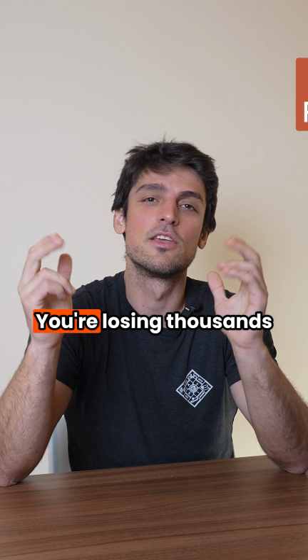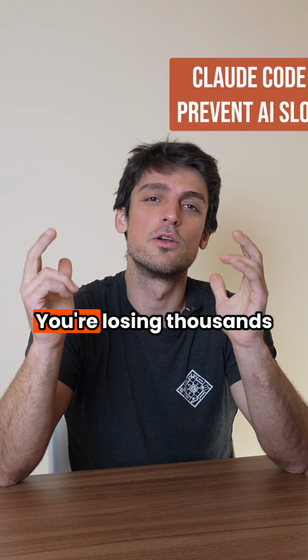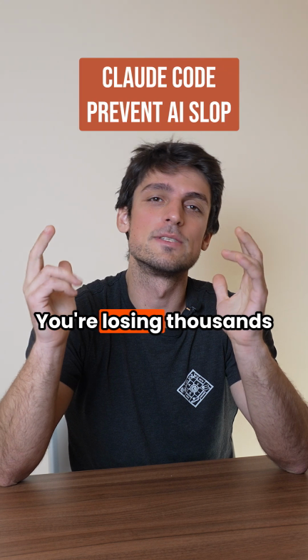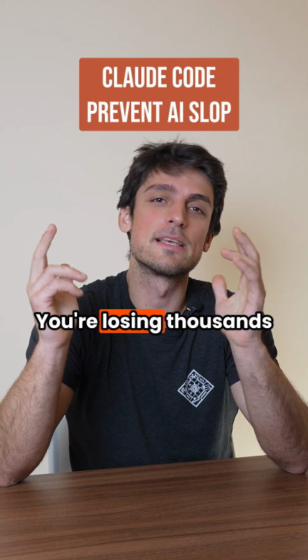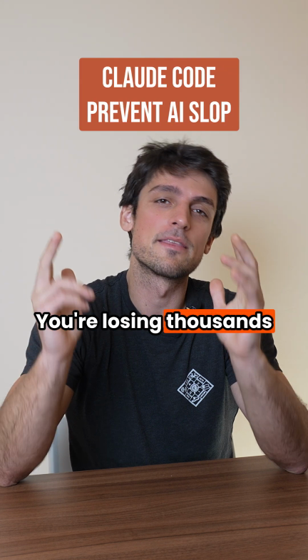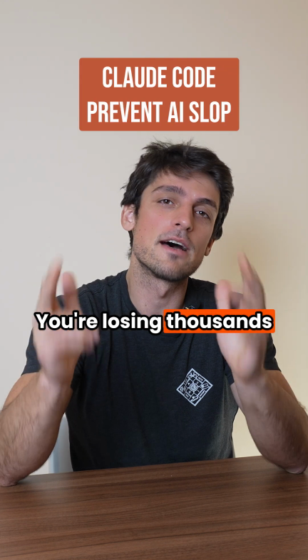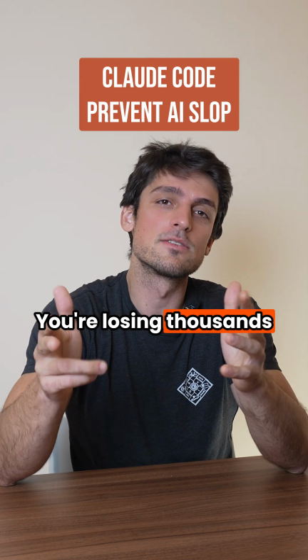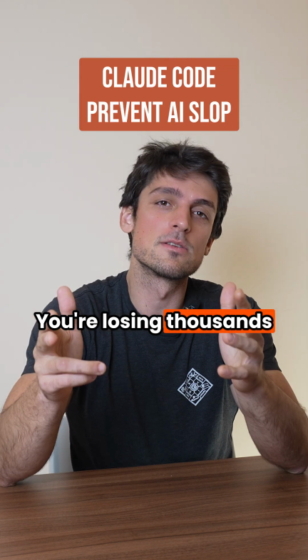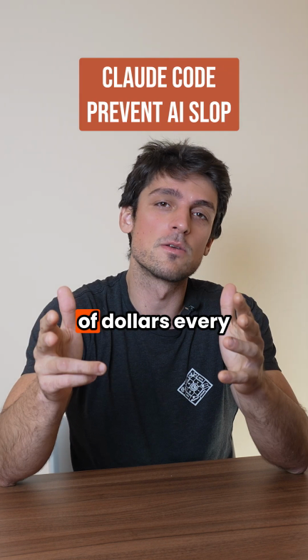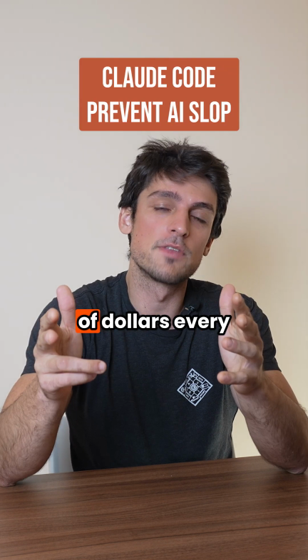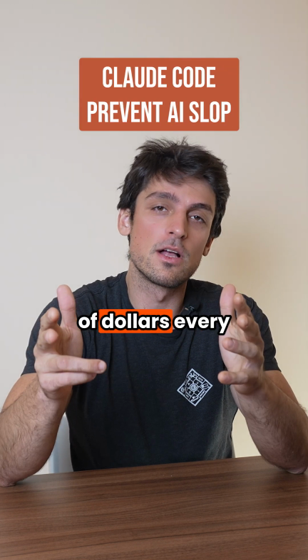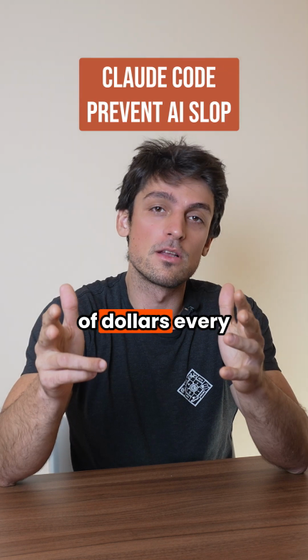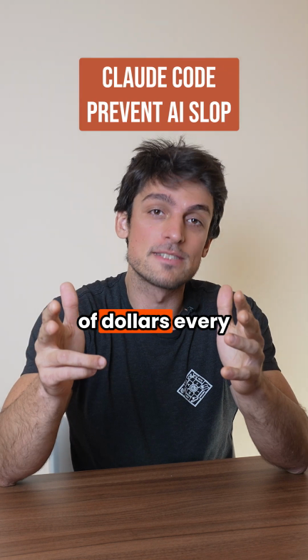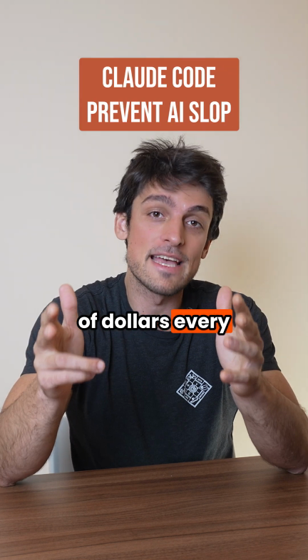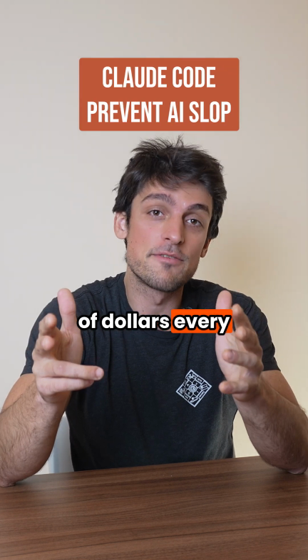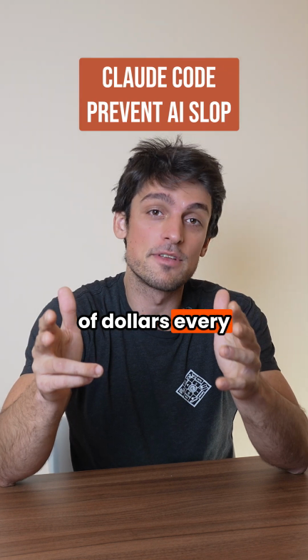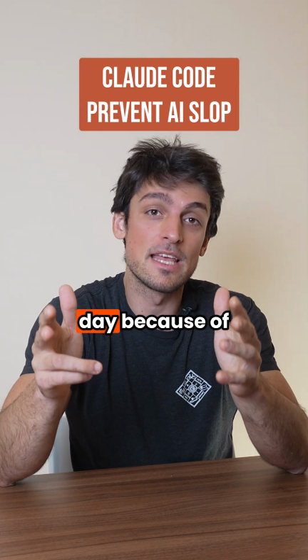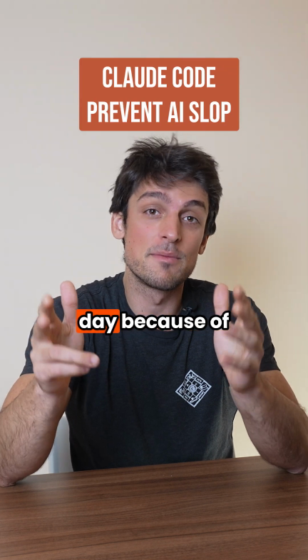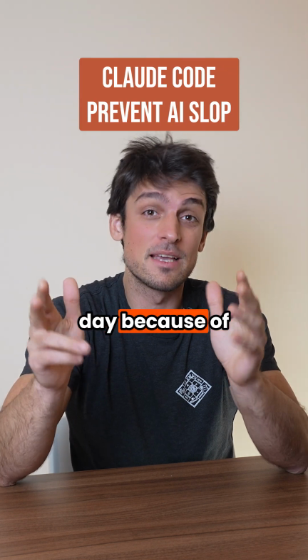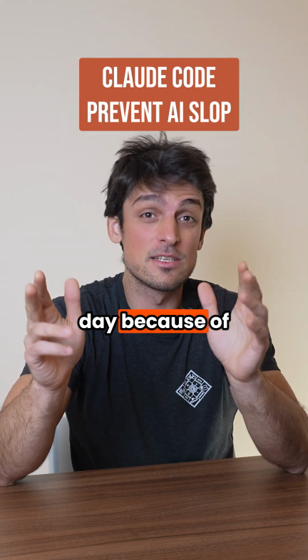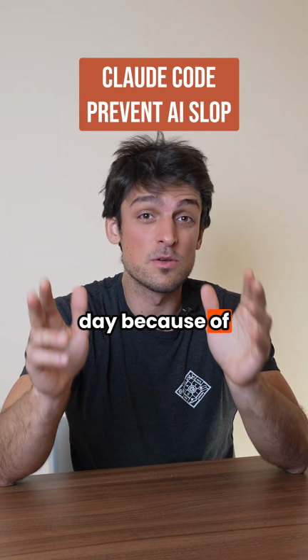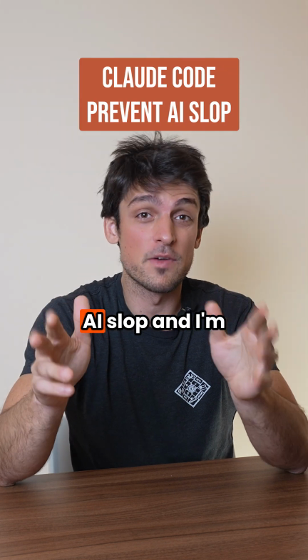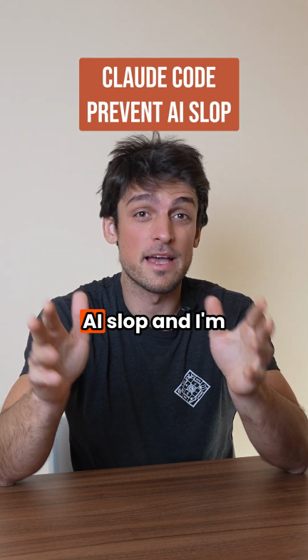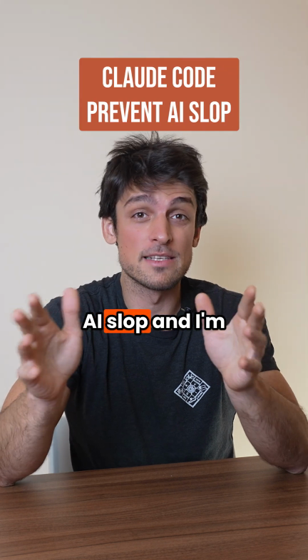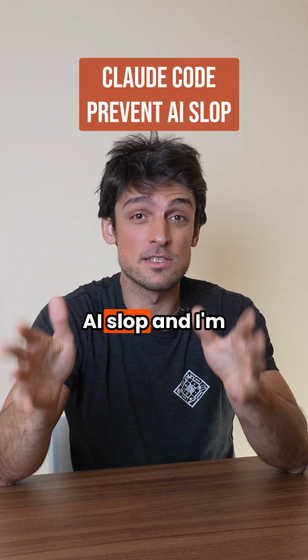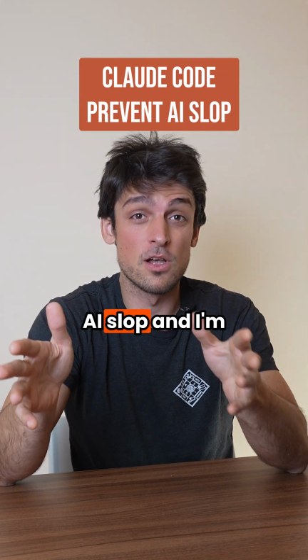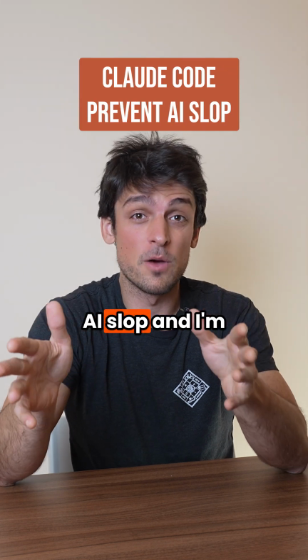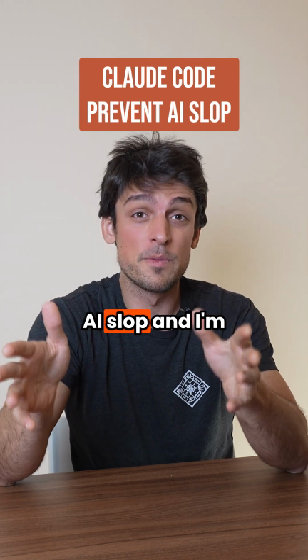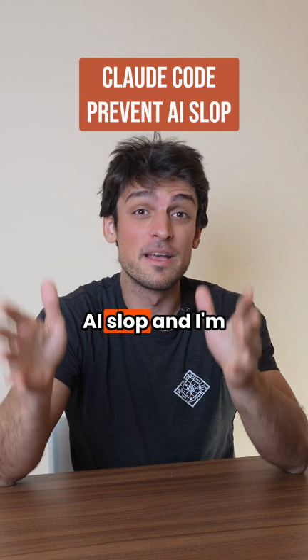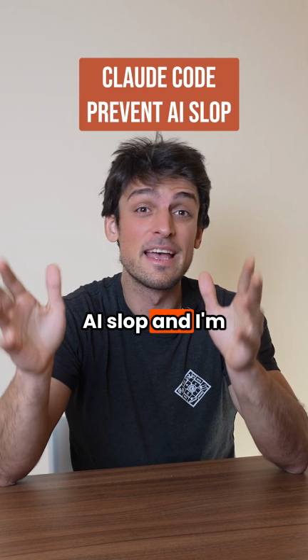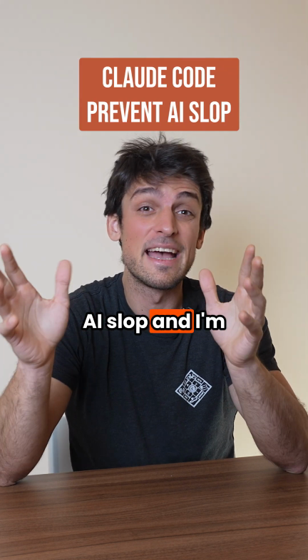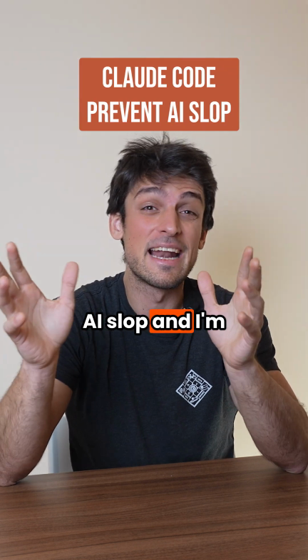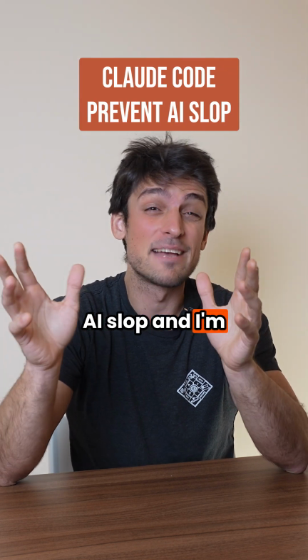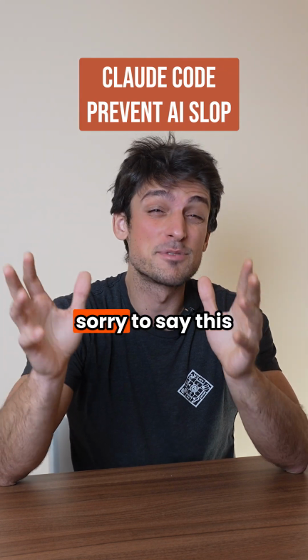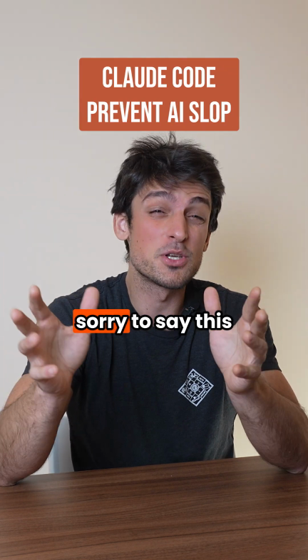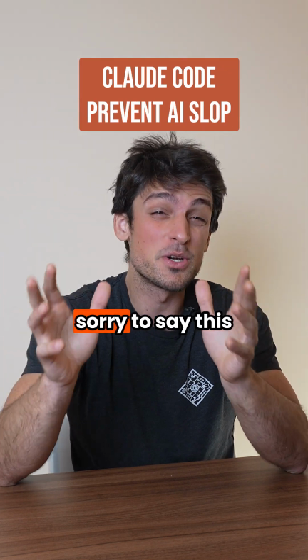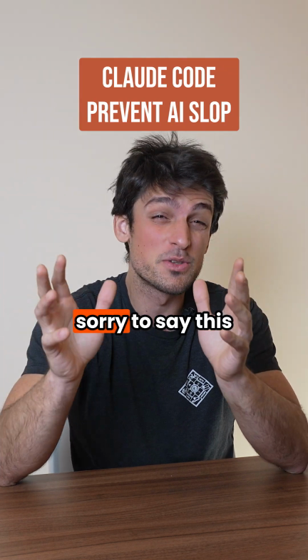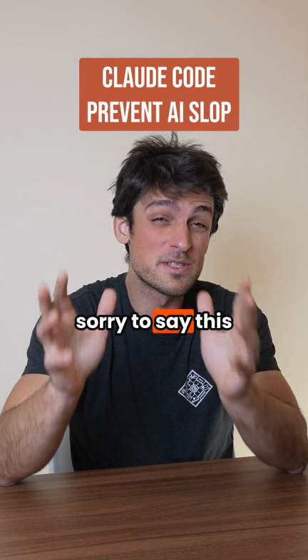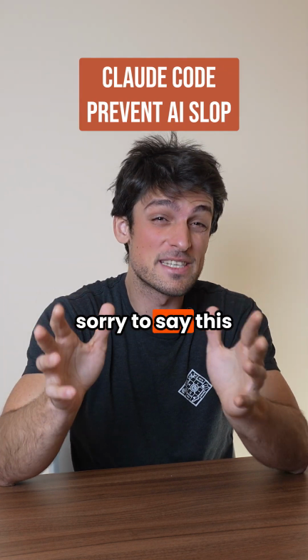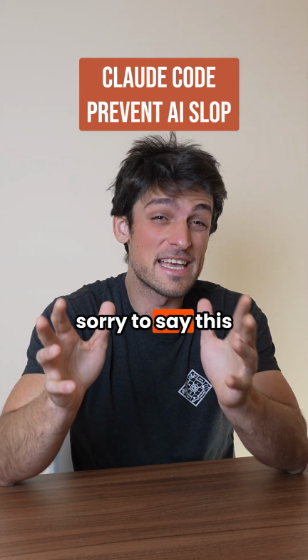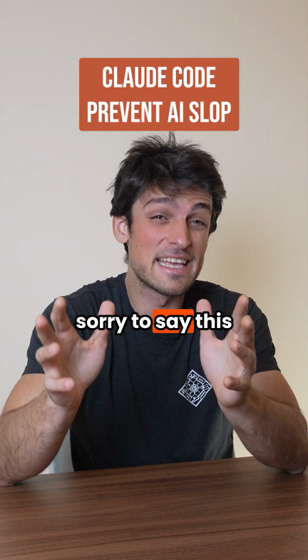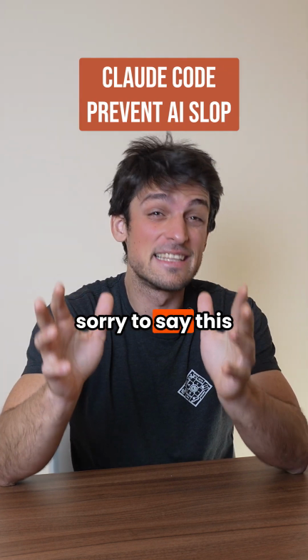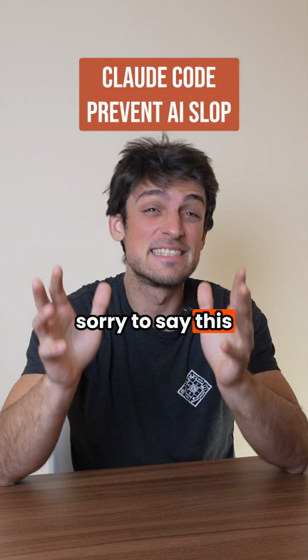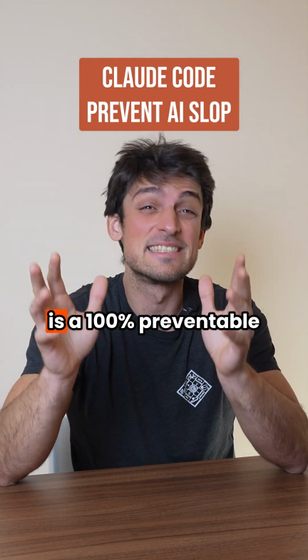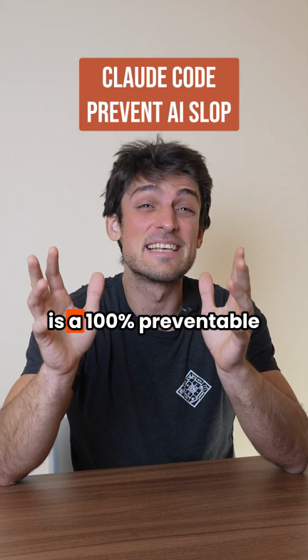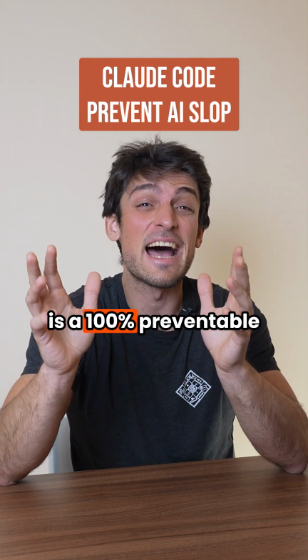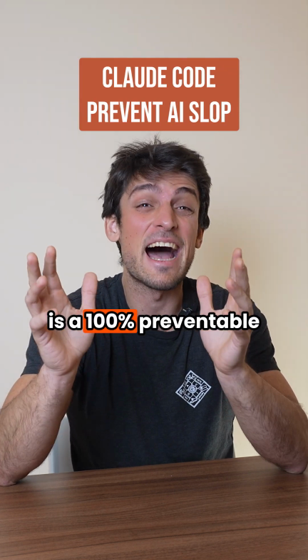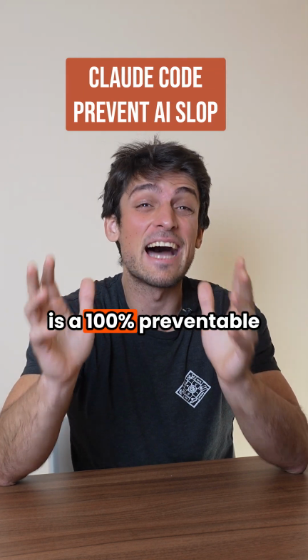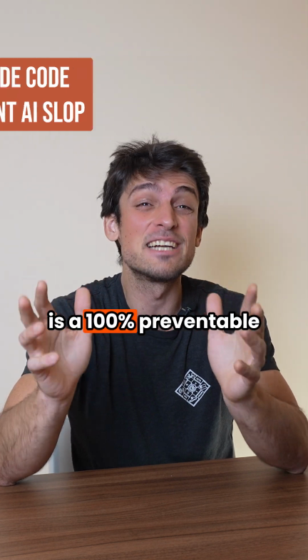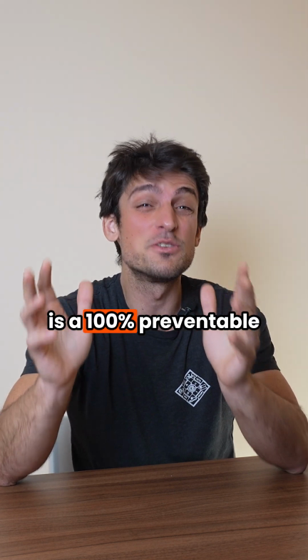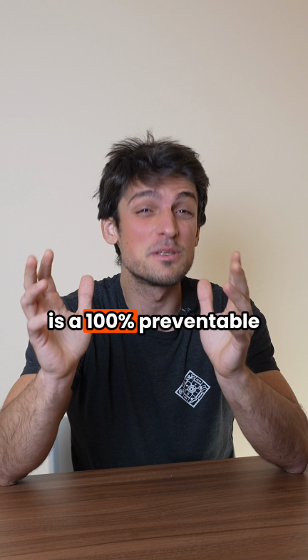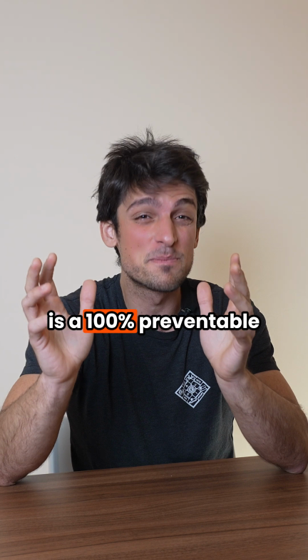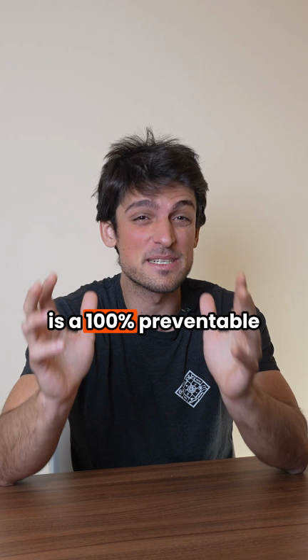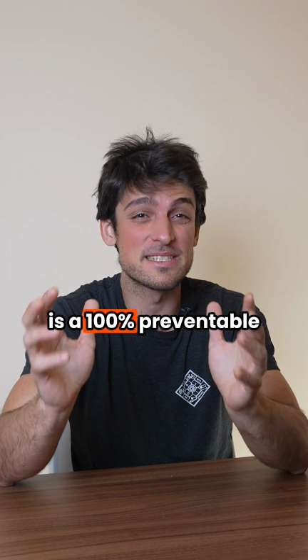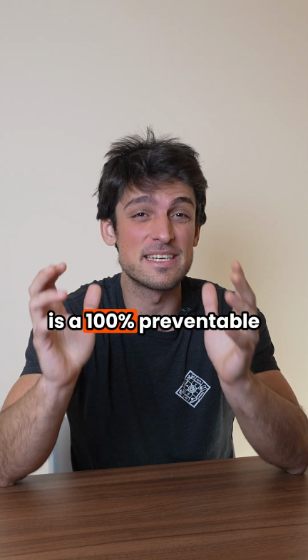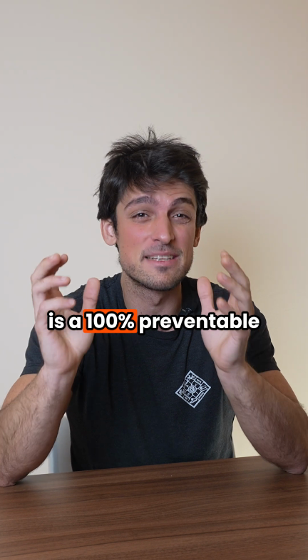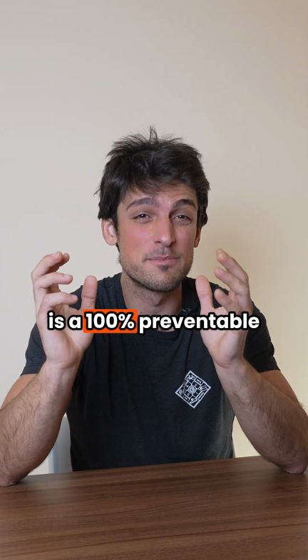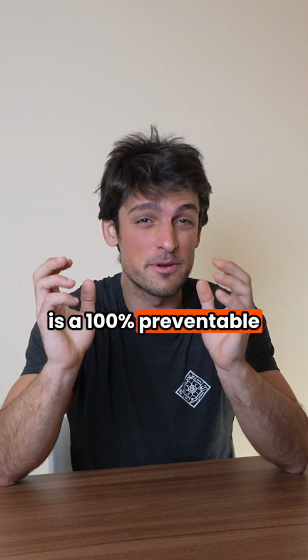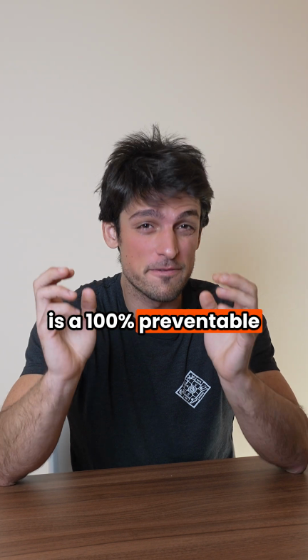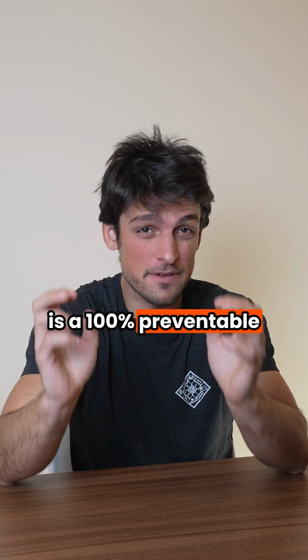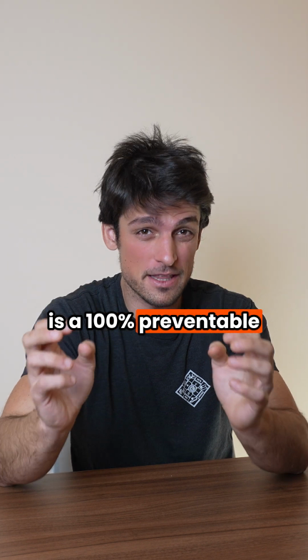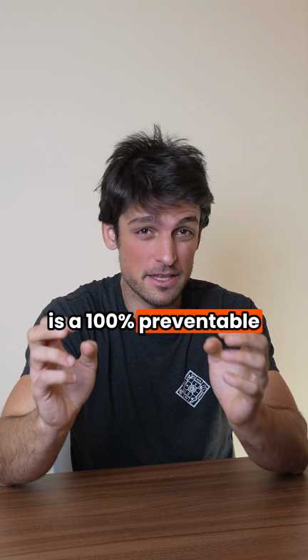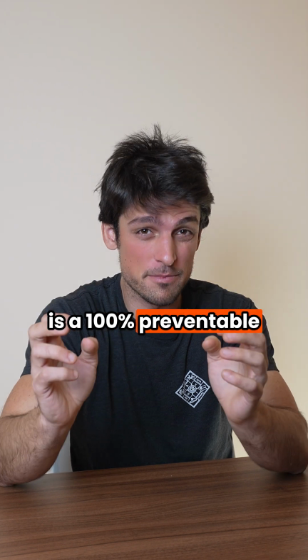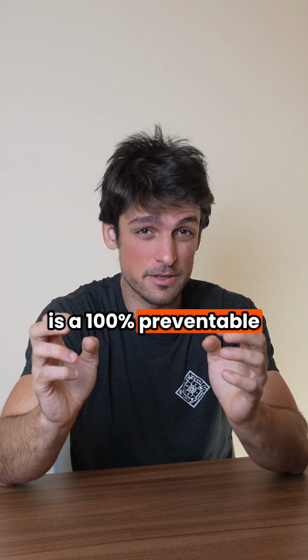You're losing thousands of dollars every day because of AI slop. And I'm sorry to say, this is 100% preventable.